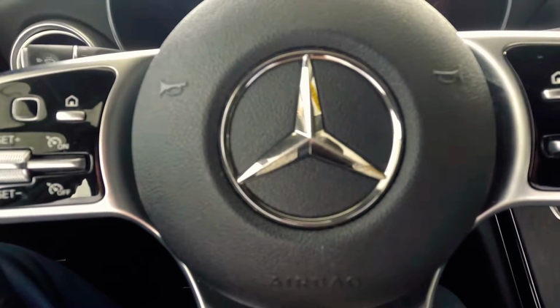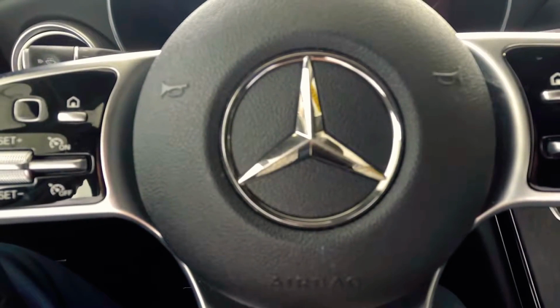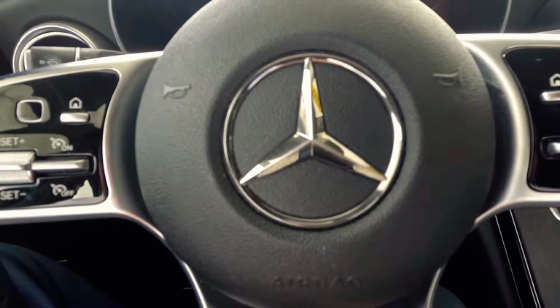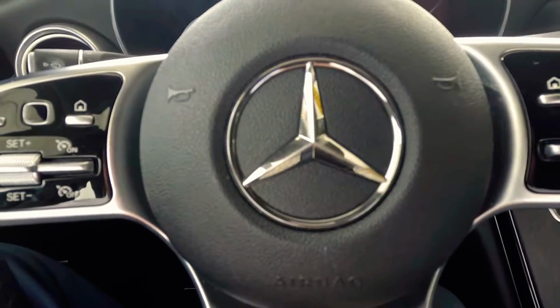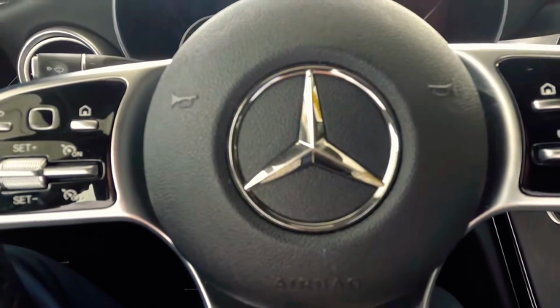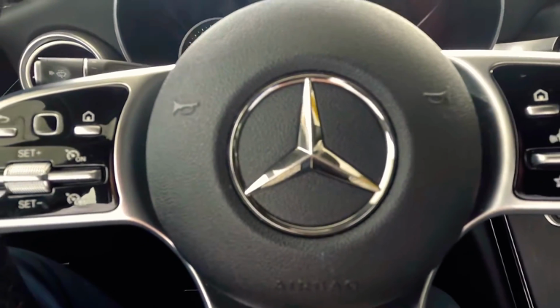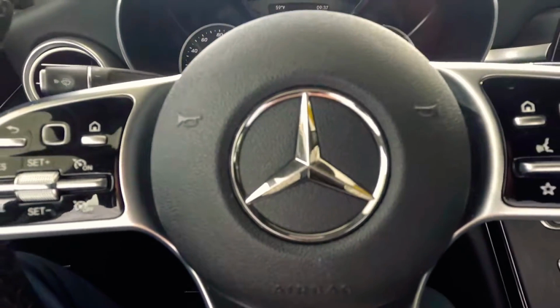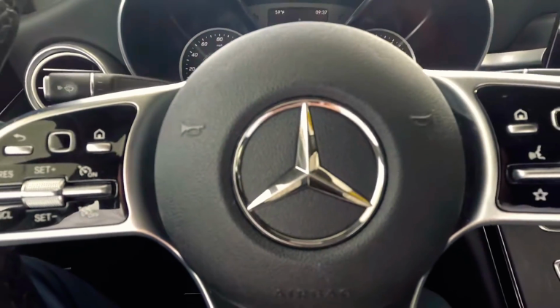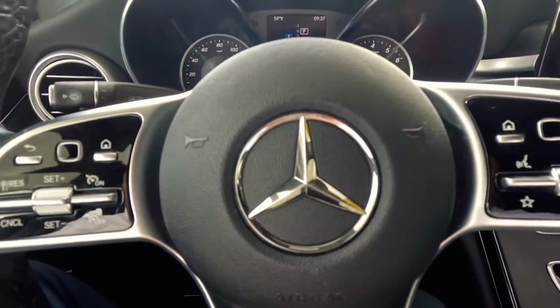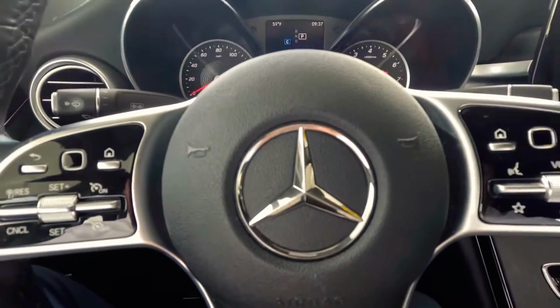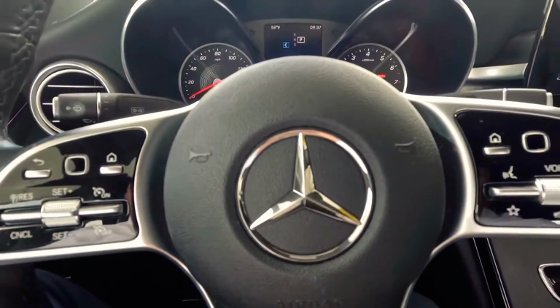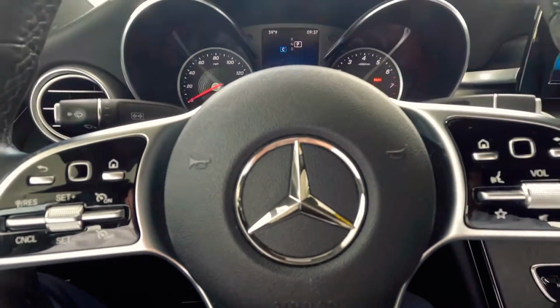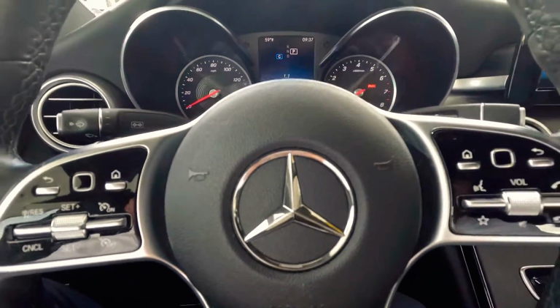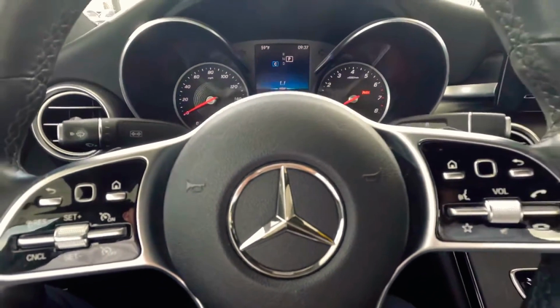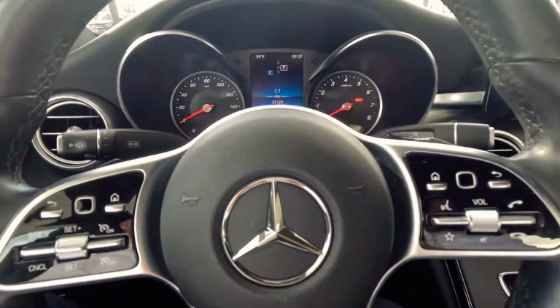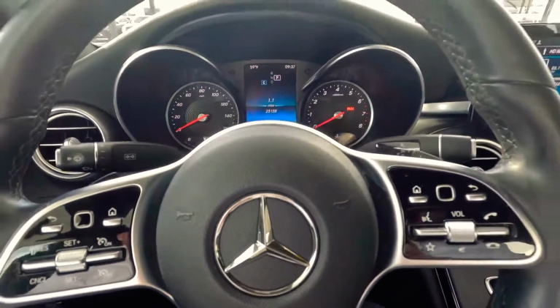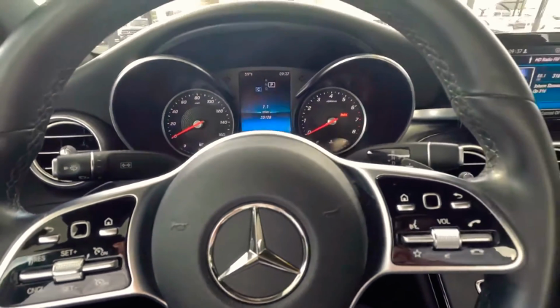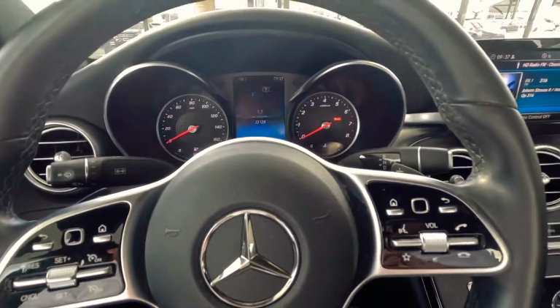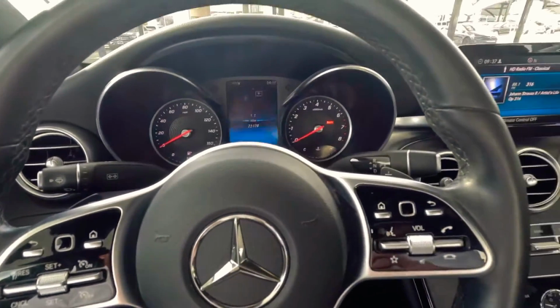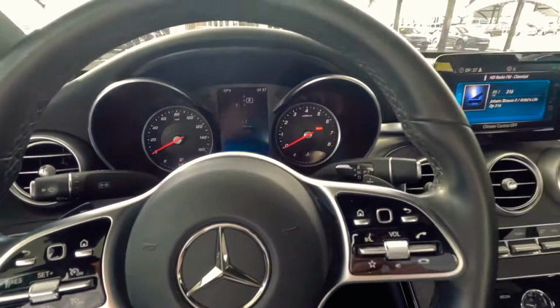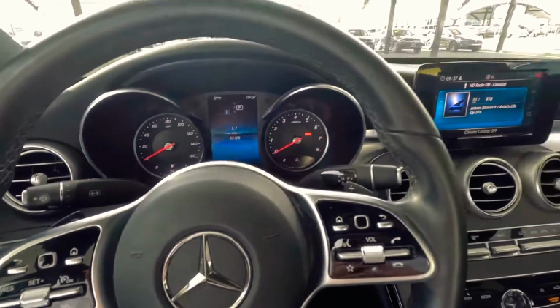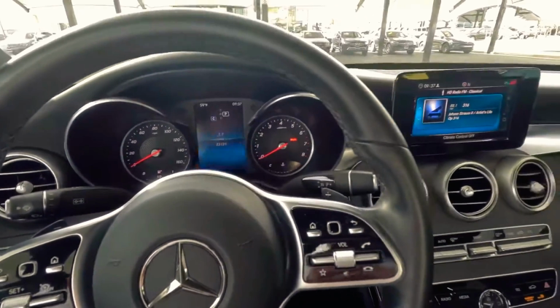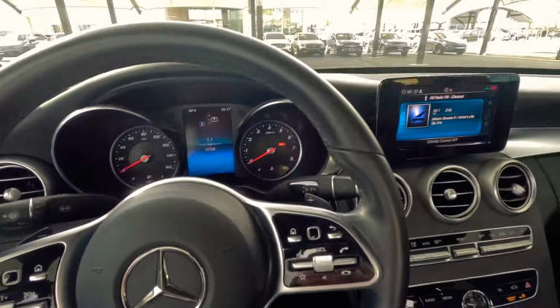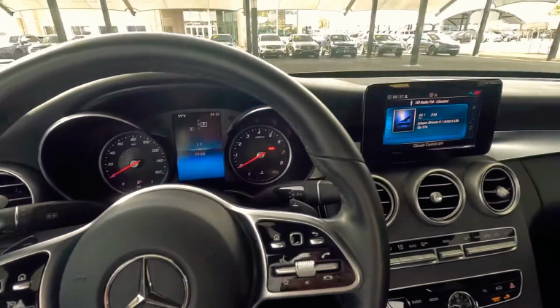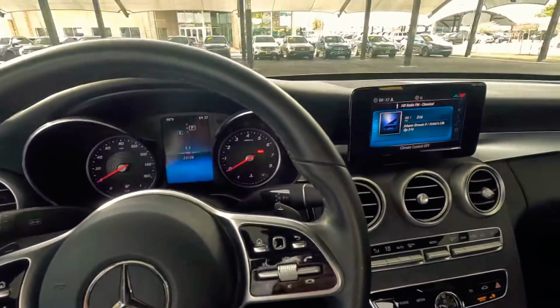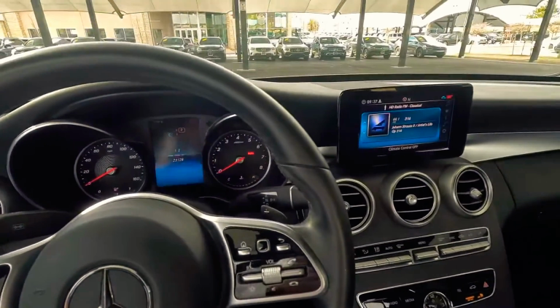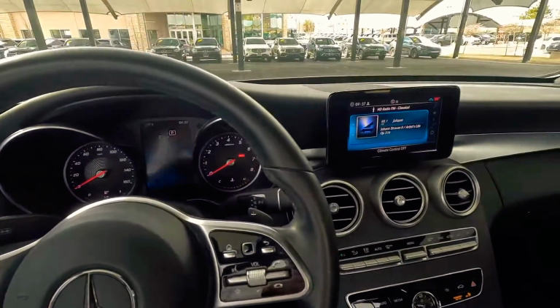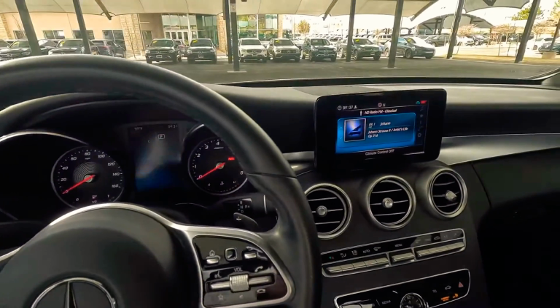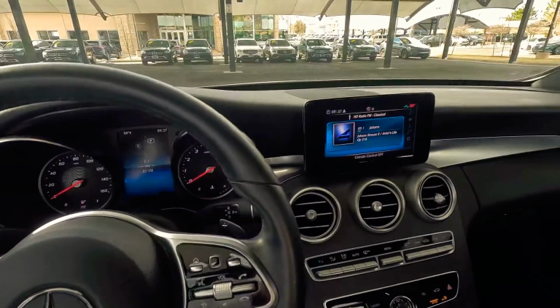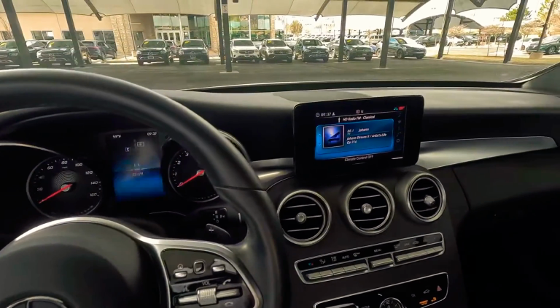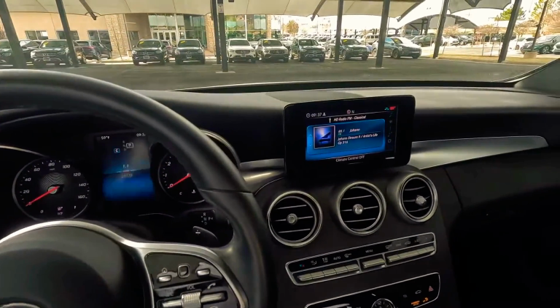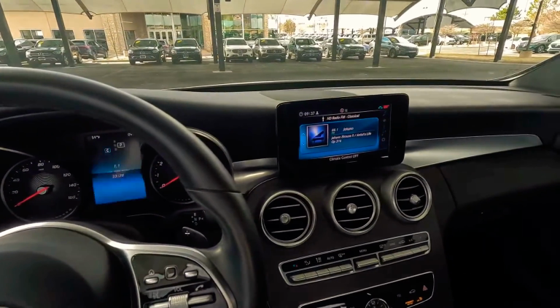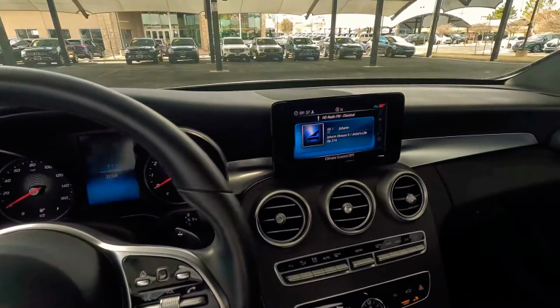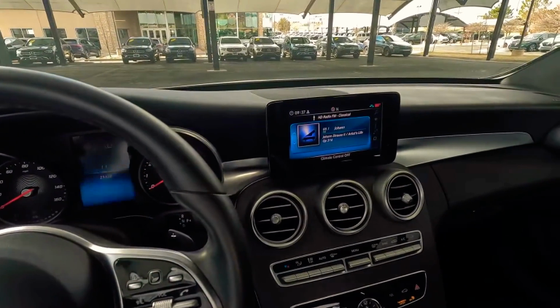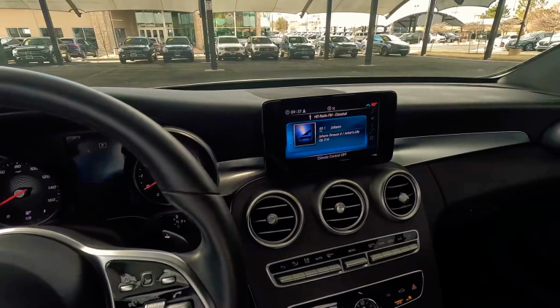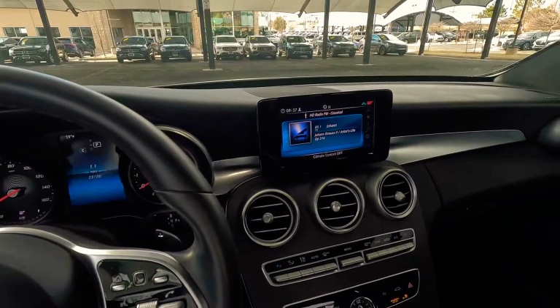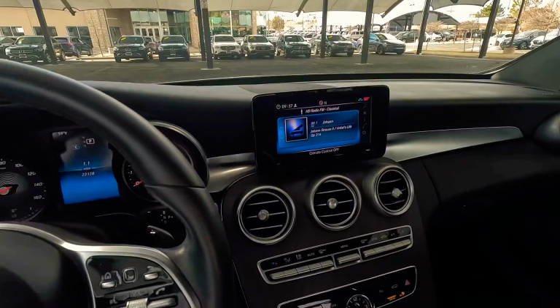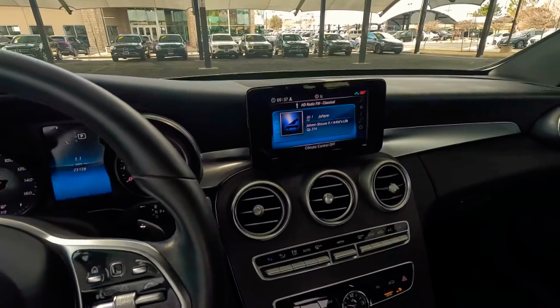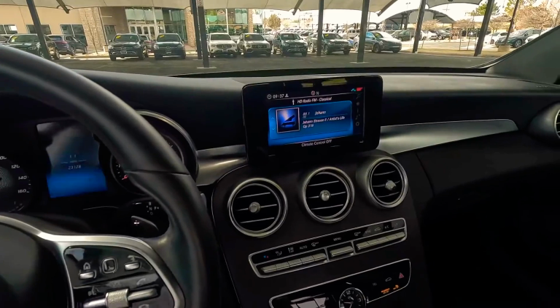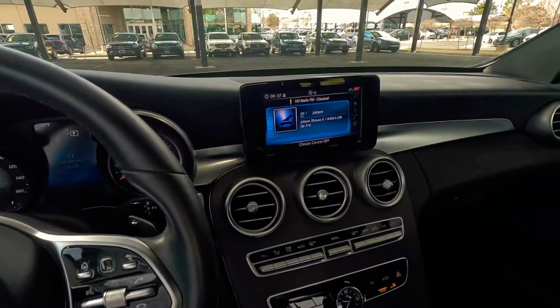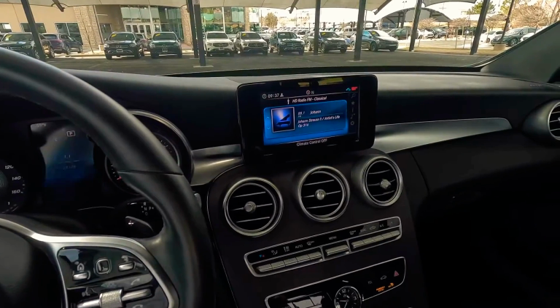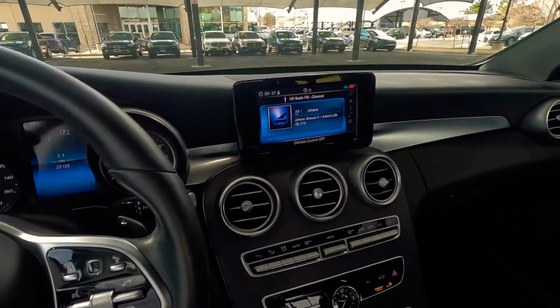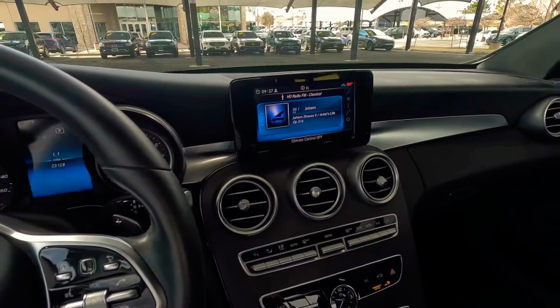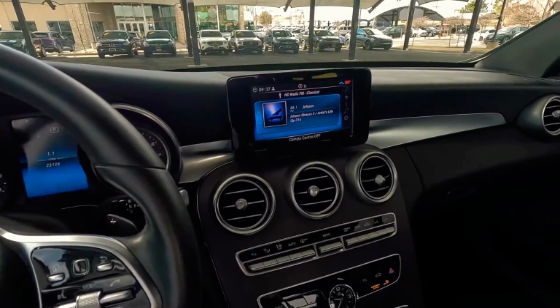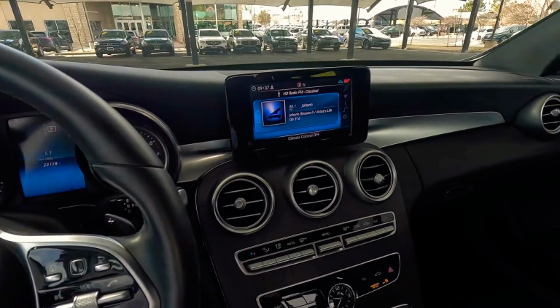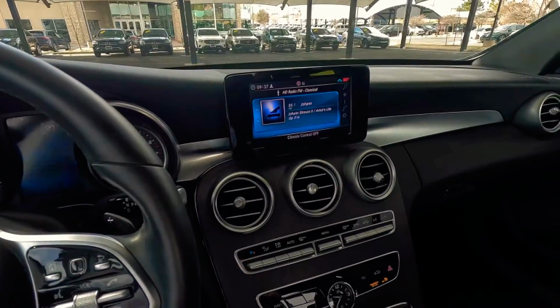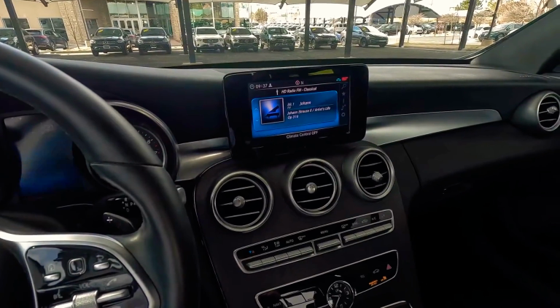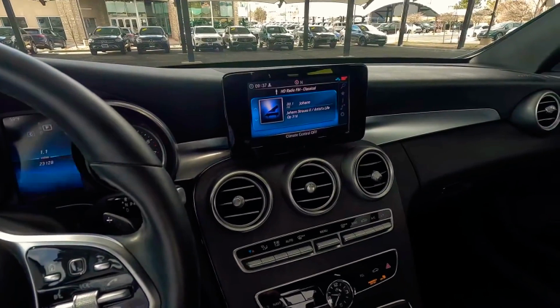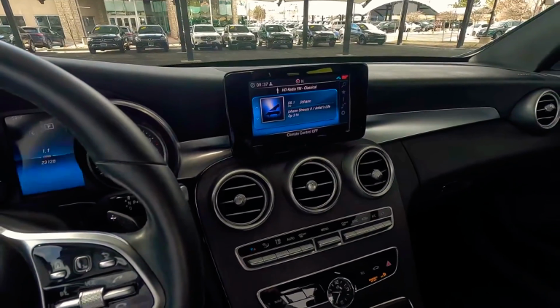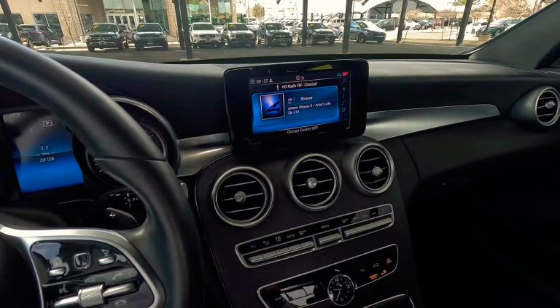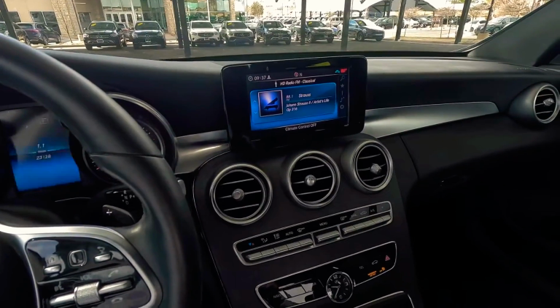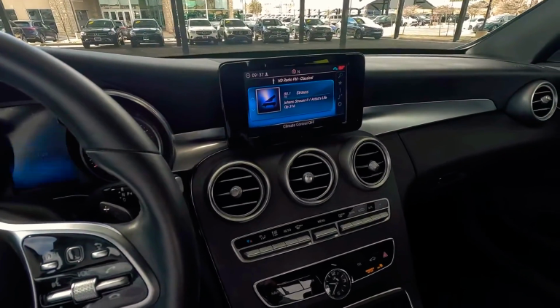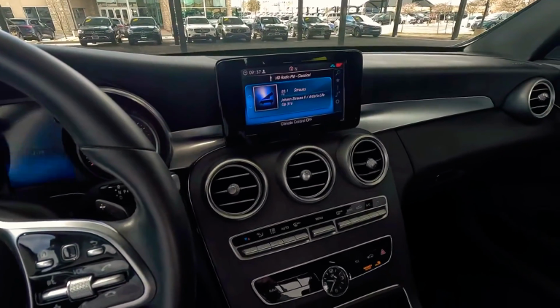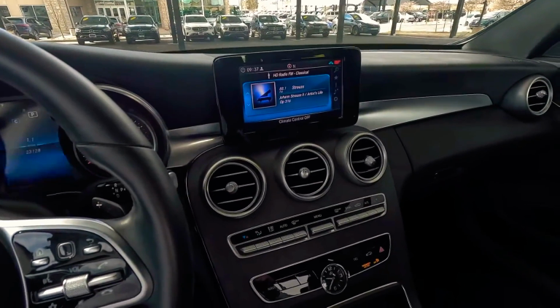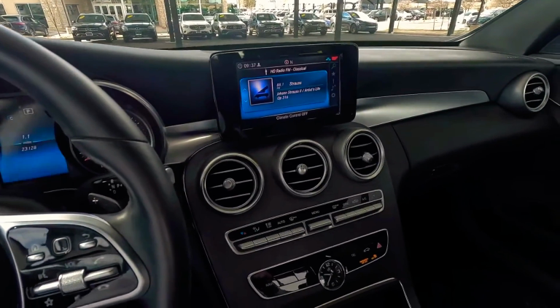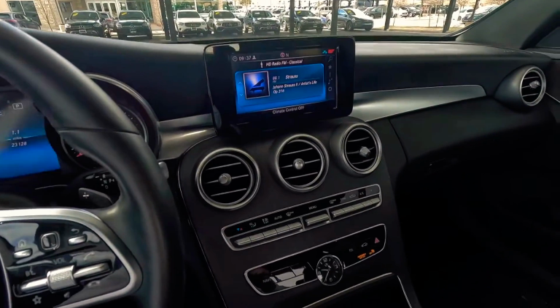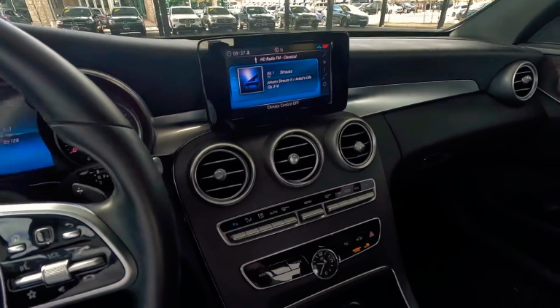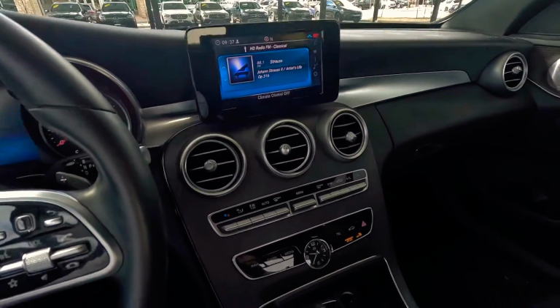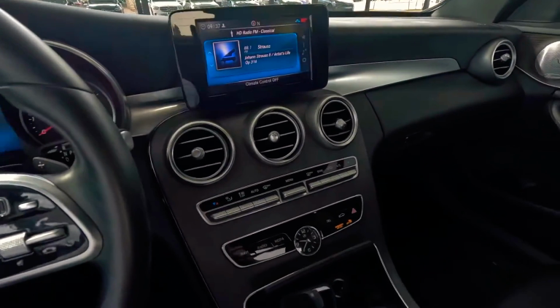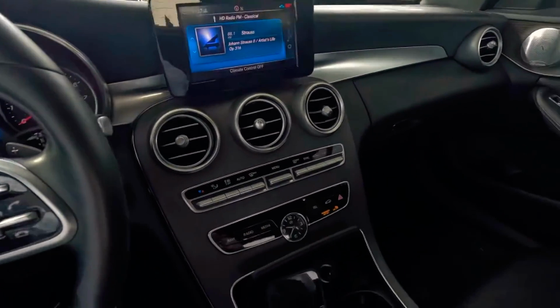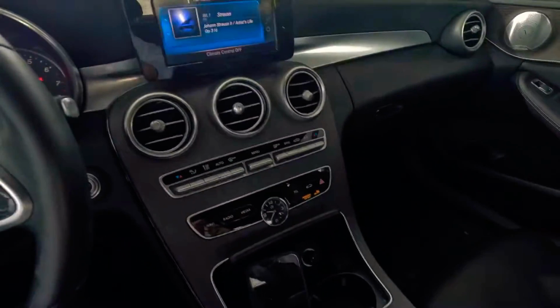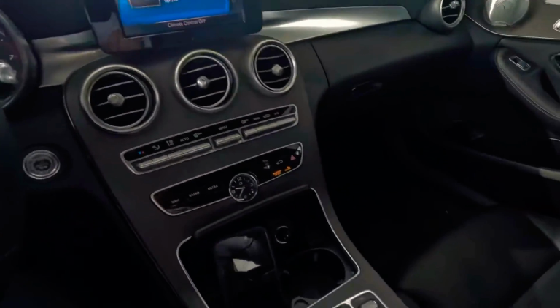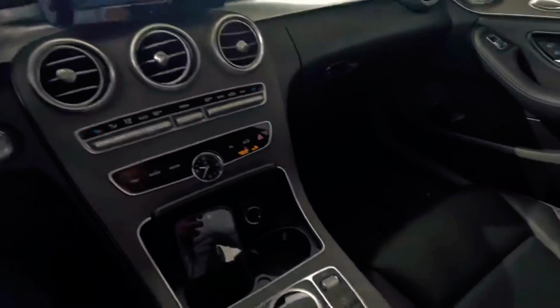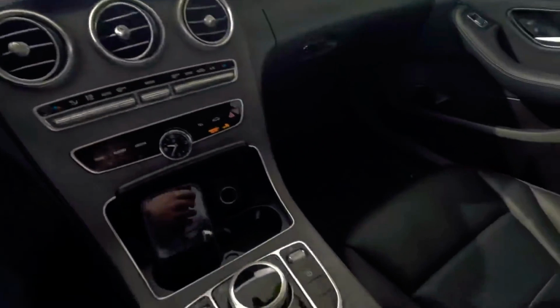Hello everyone, we're just going to do a quick video tour on how to set up Apple CarPlay on the standard infotainment system with Mercedes-Benz.